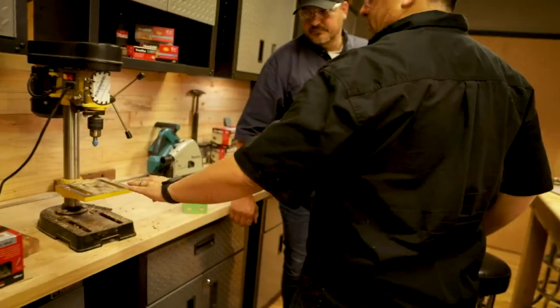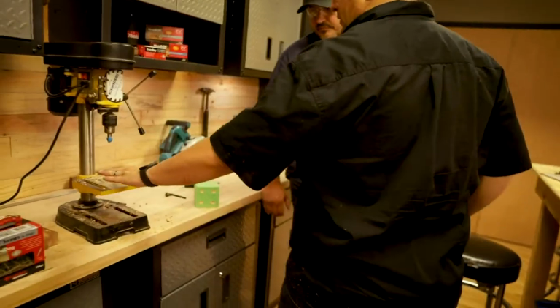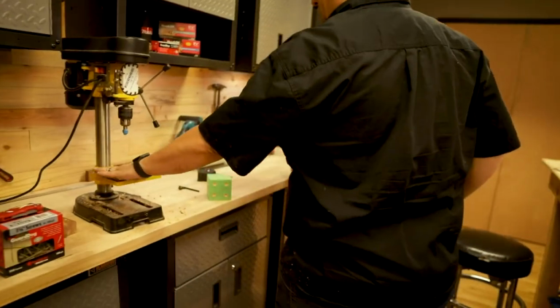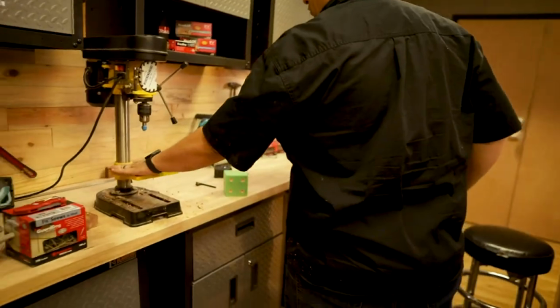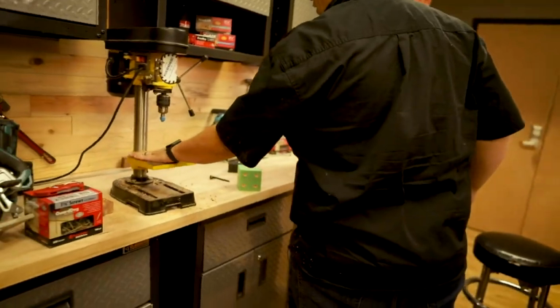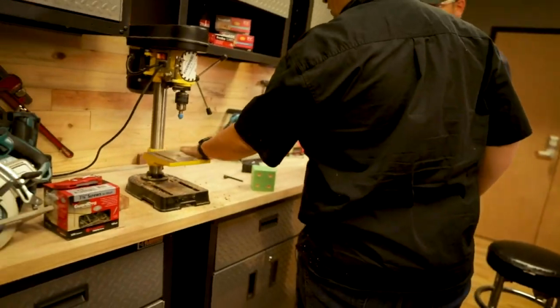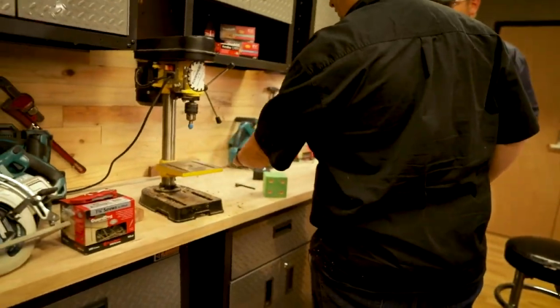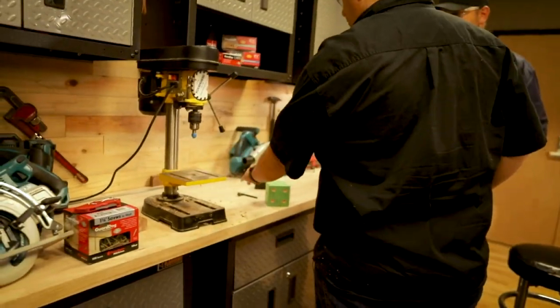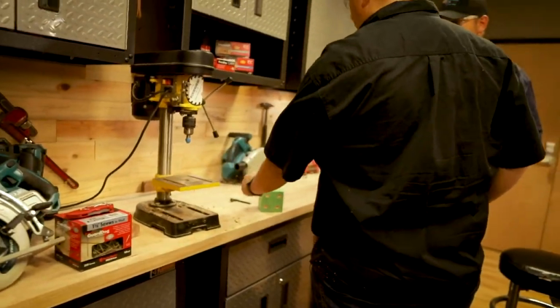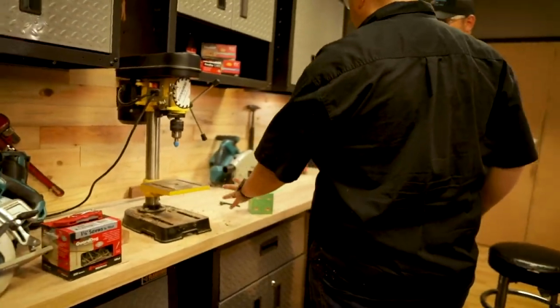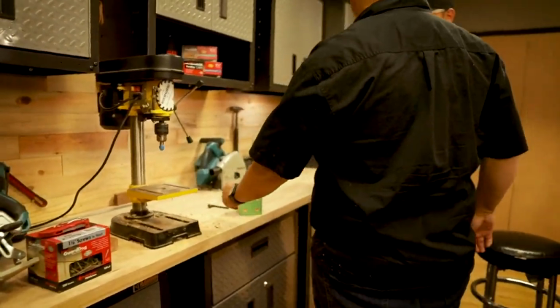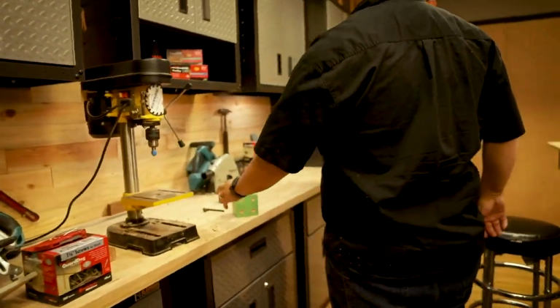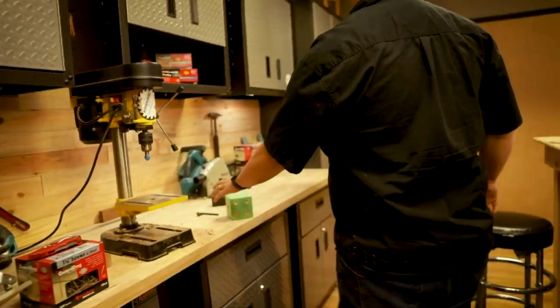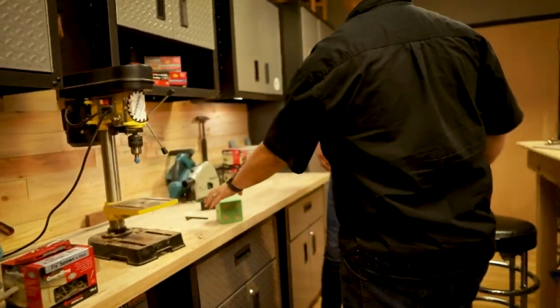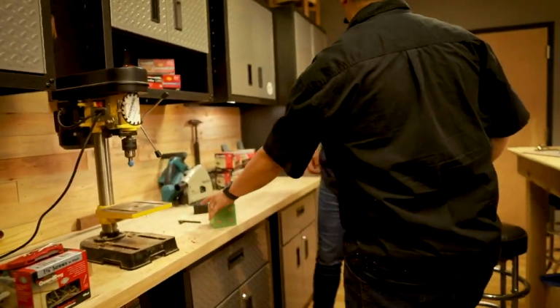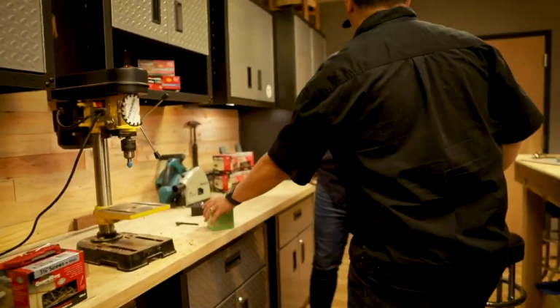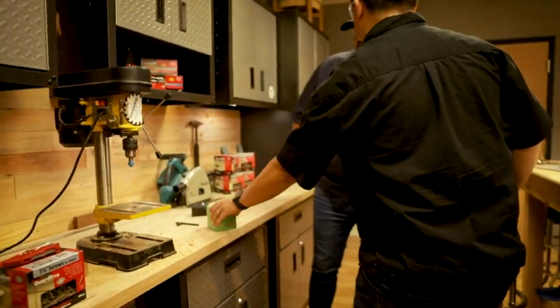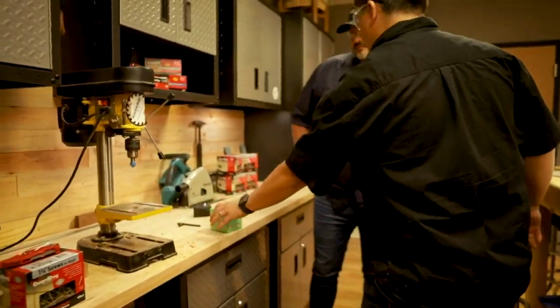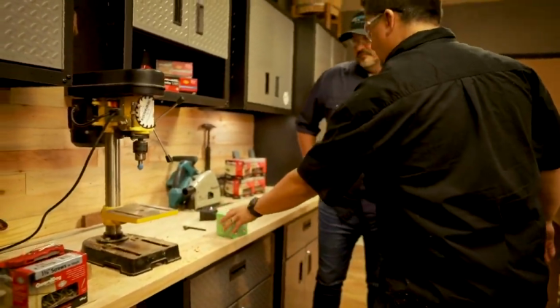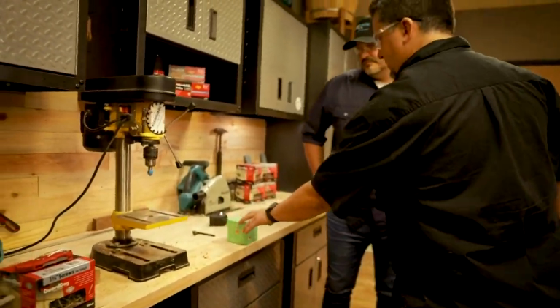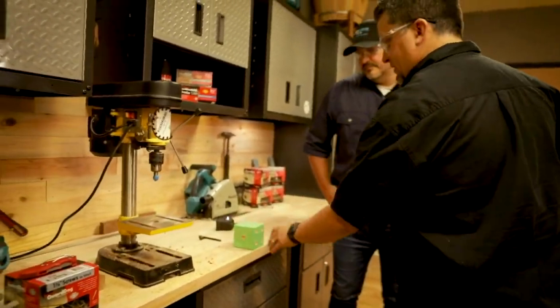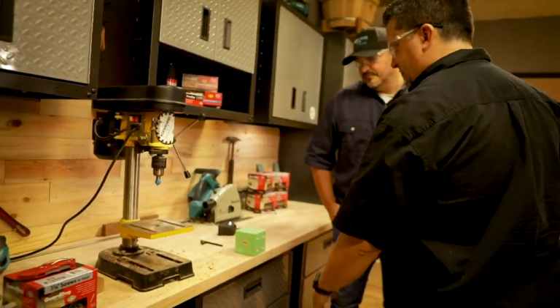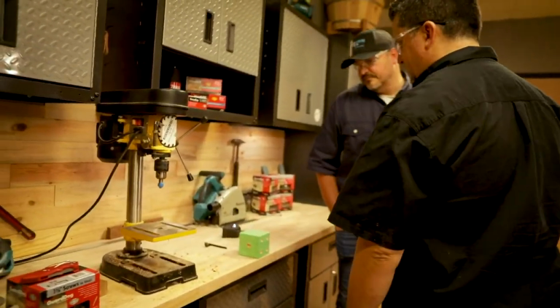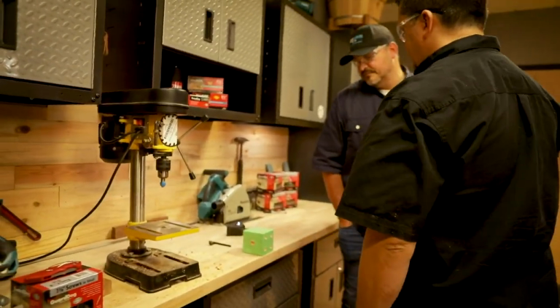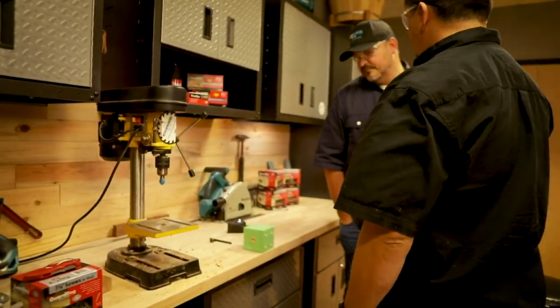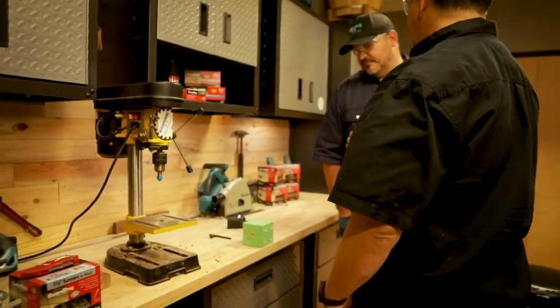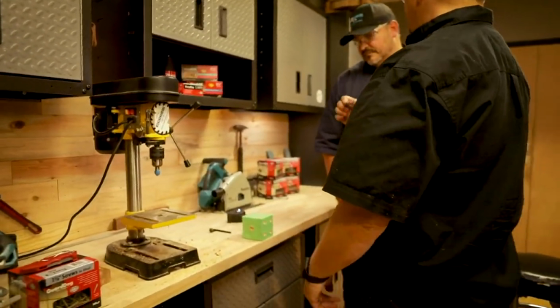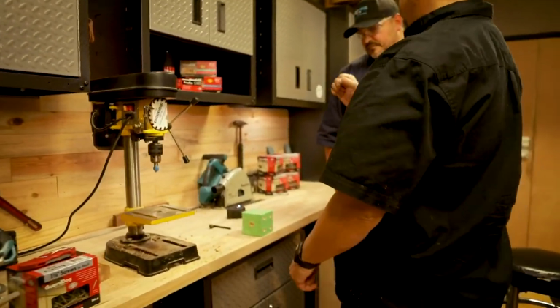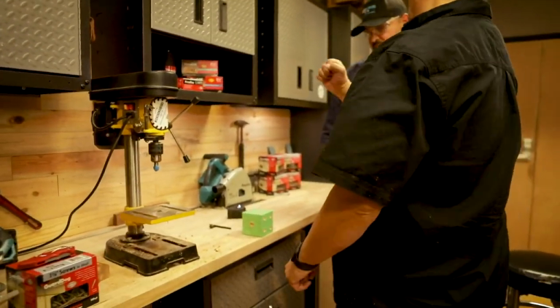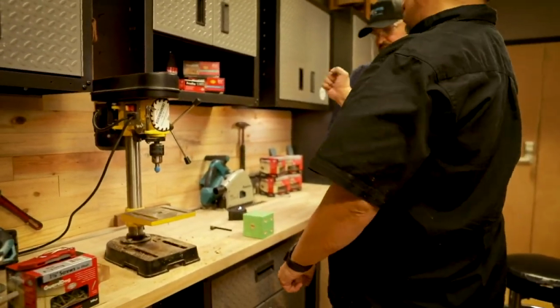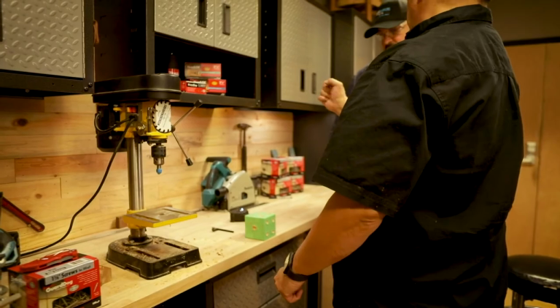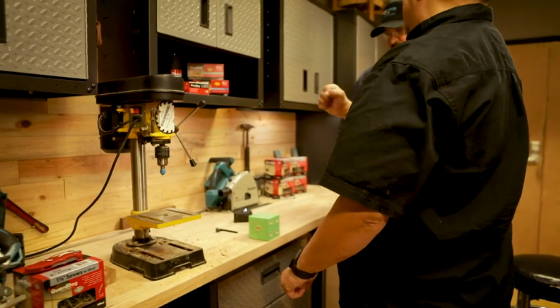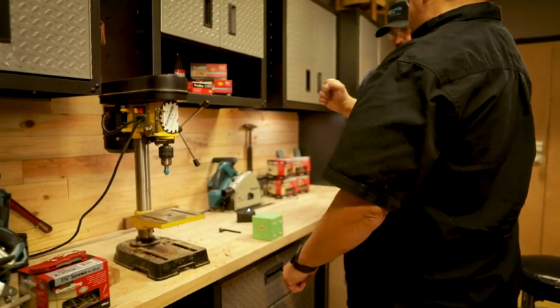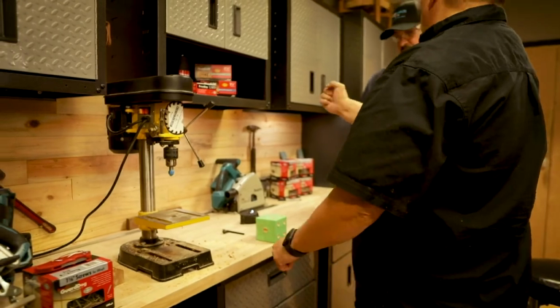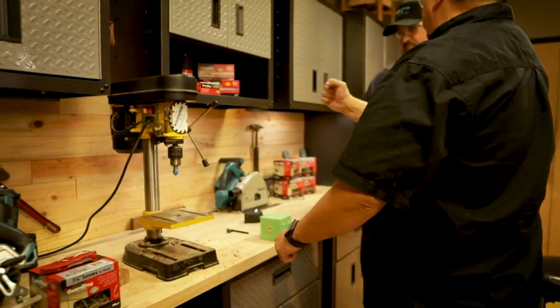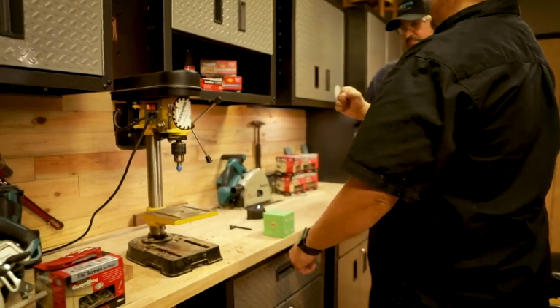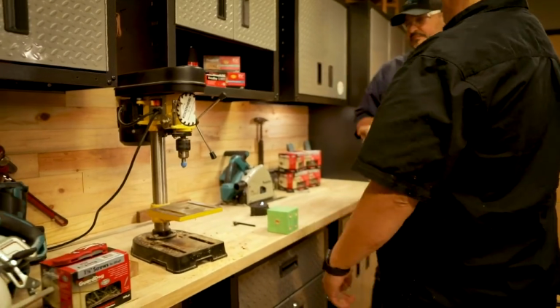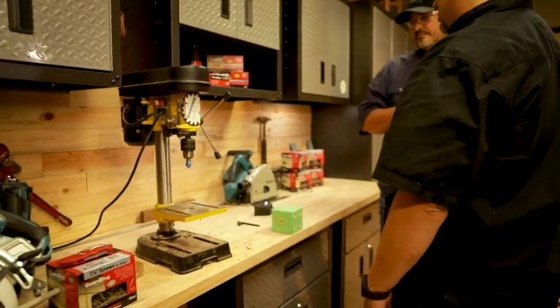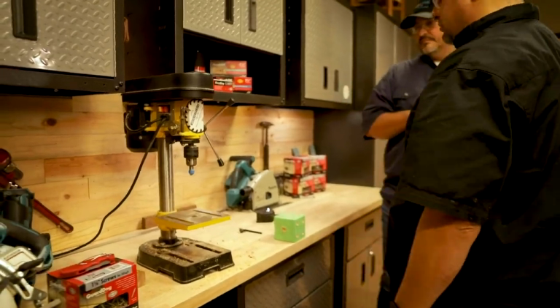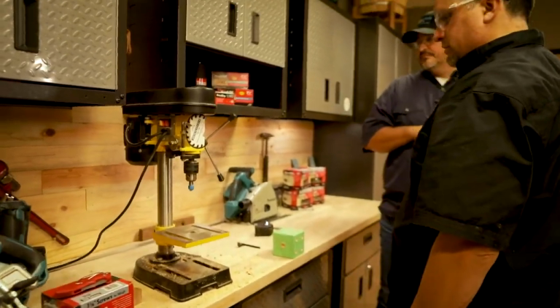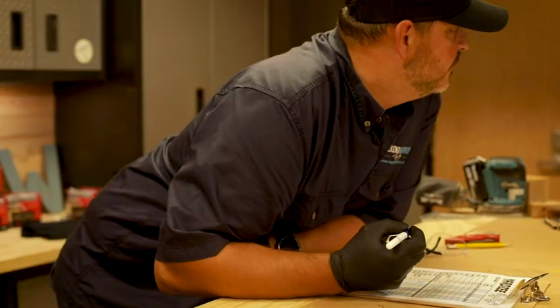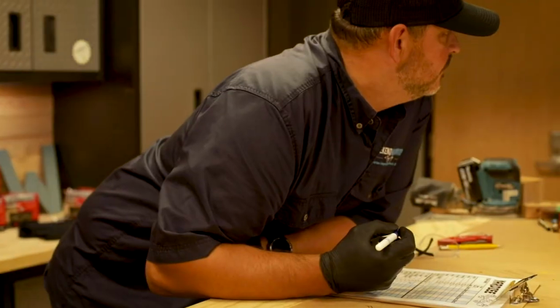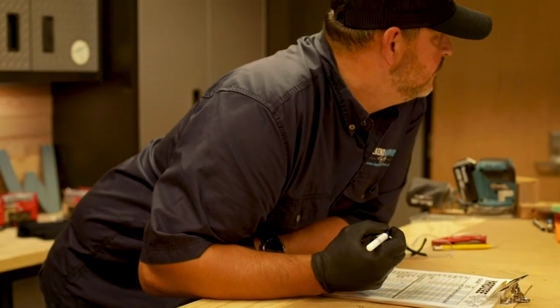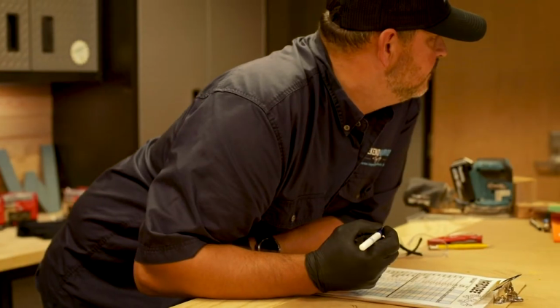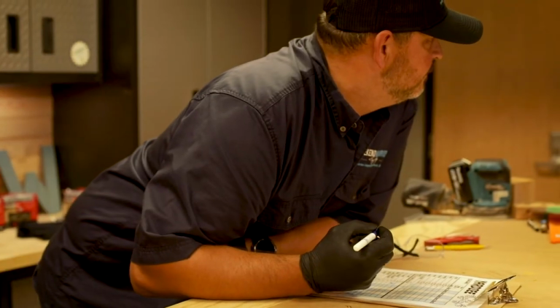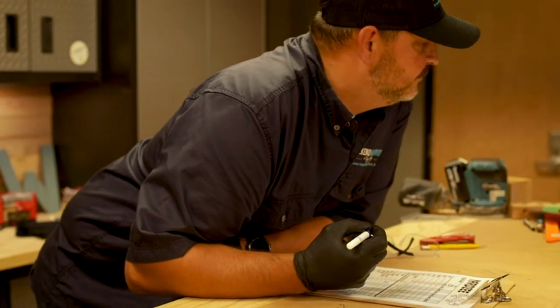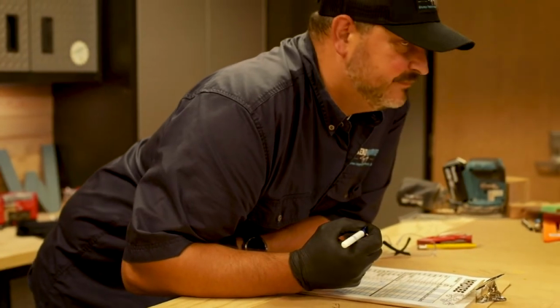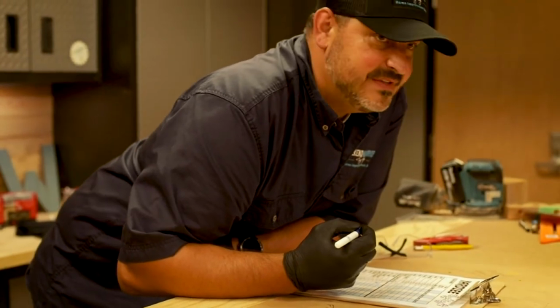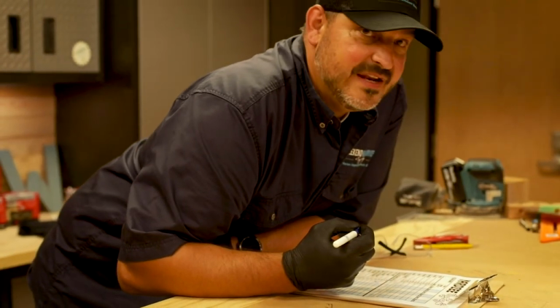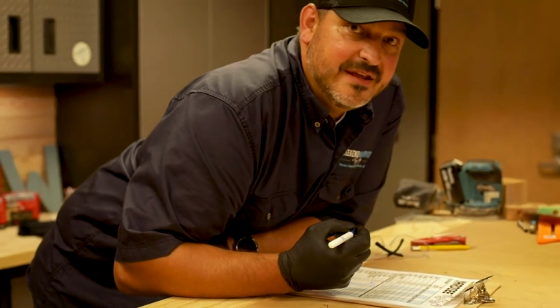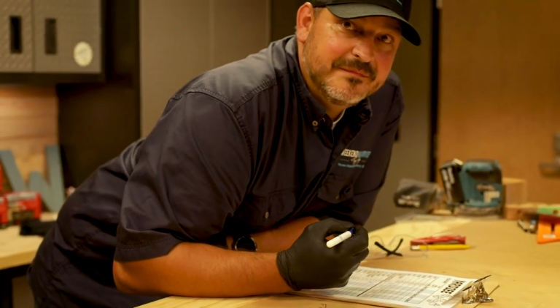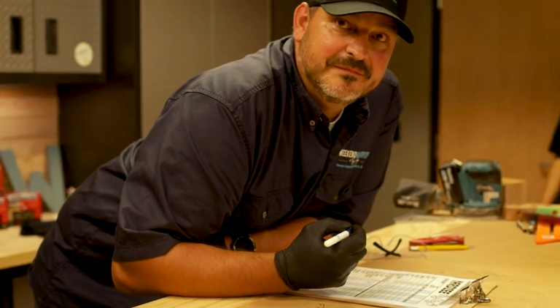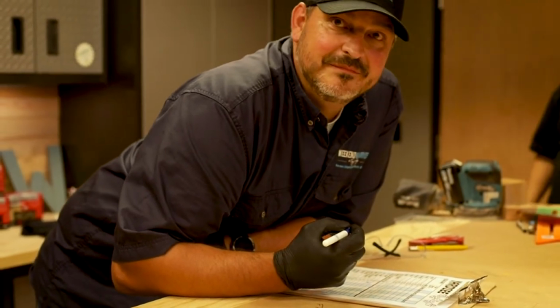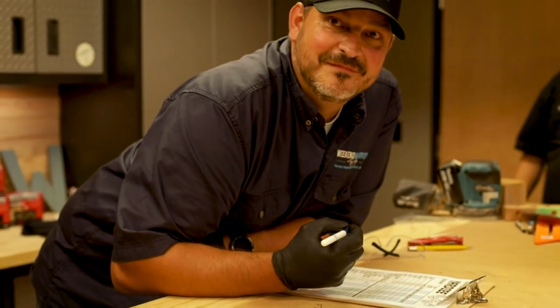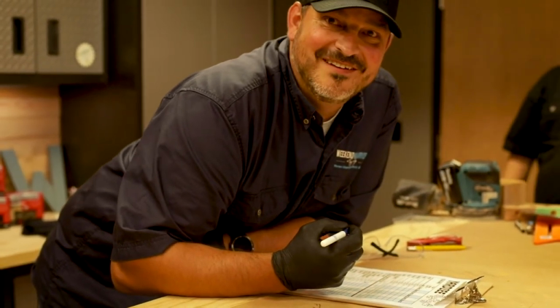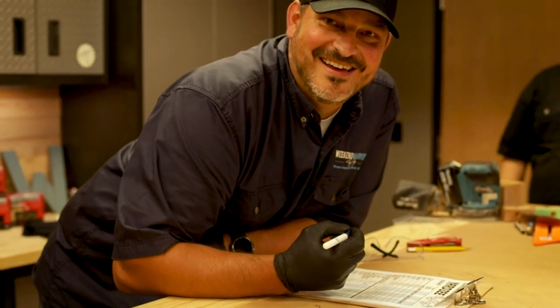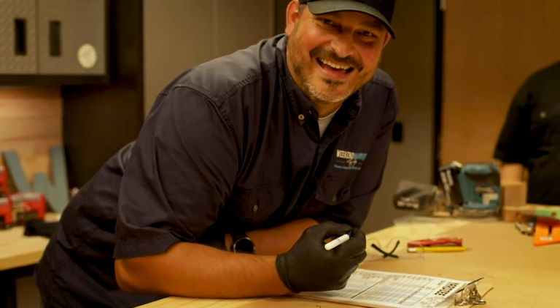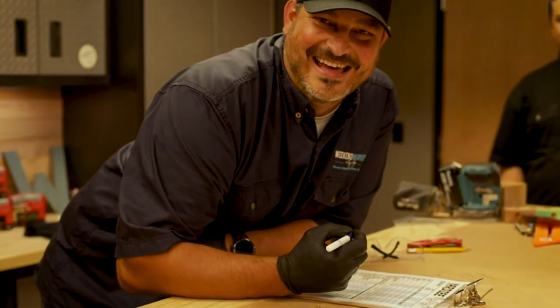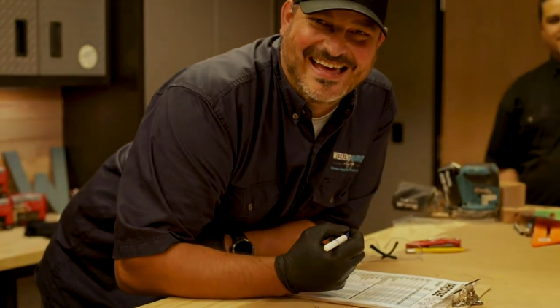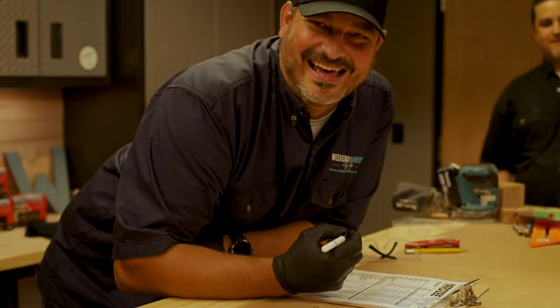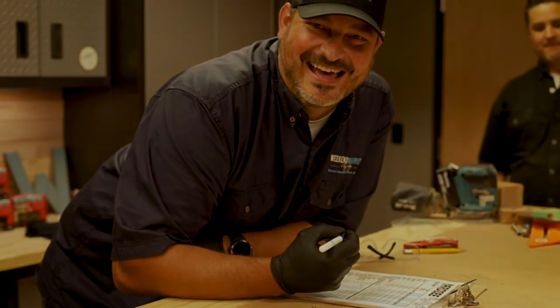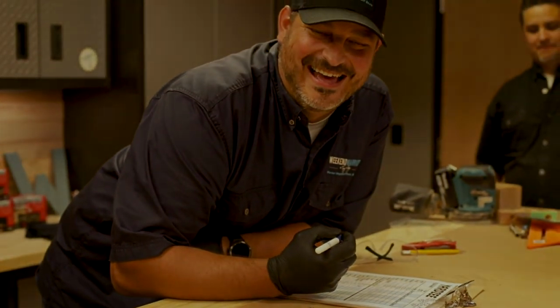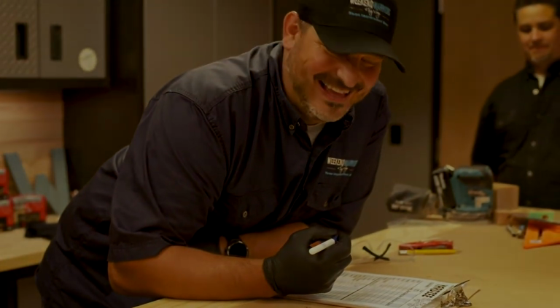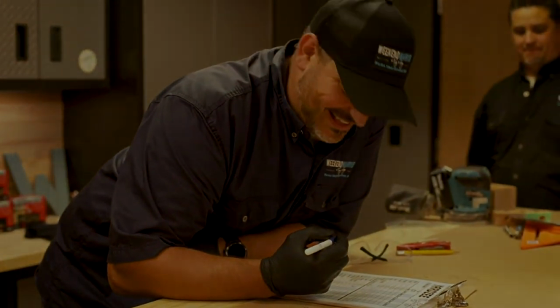So we have to do 126 holes. Is that it? Ha ha ha!